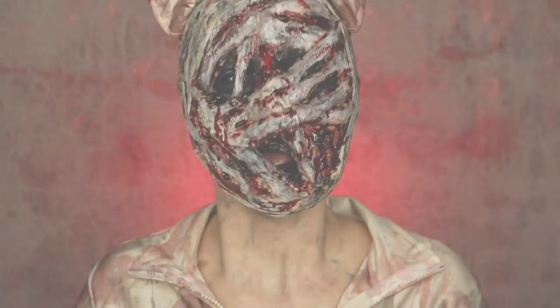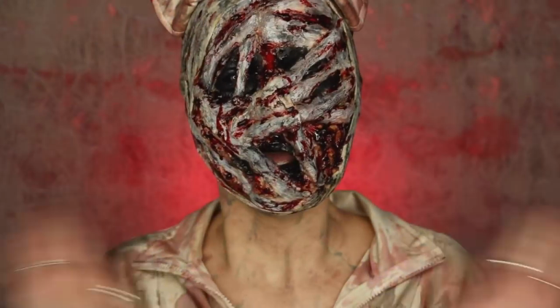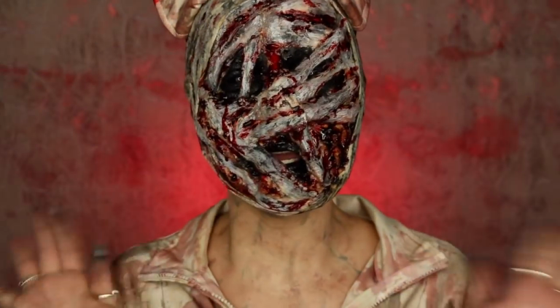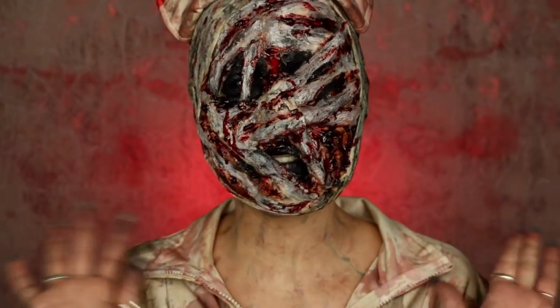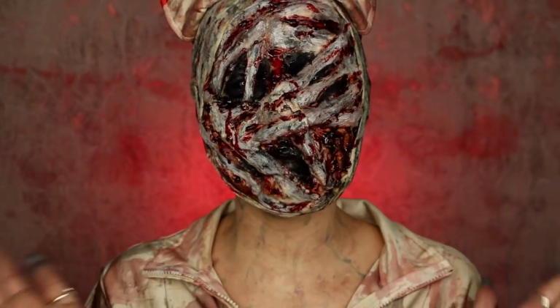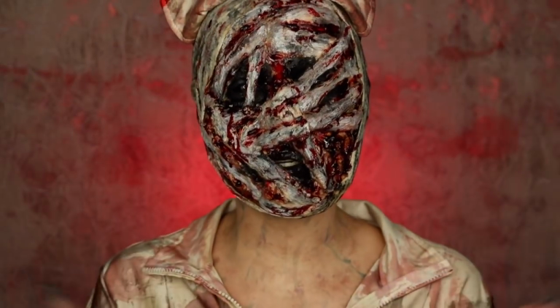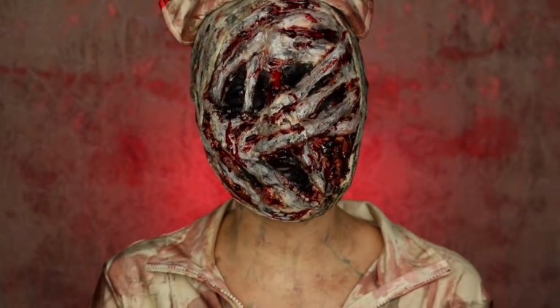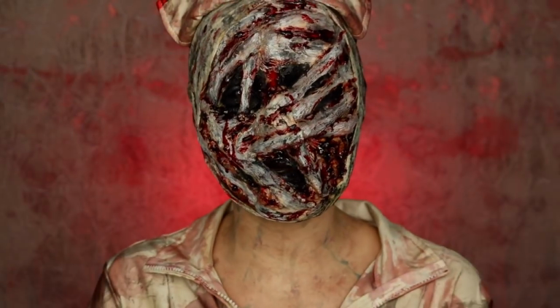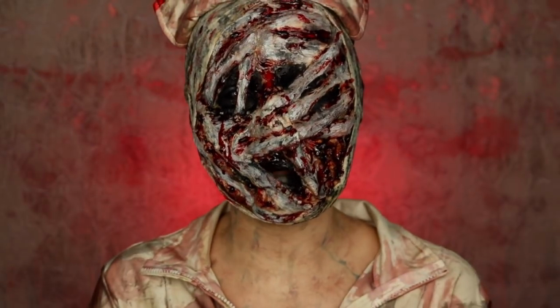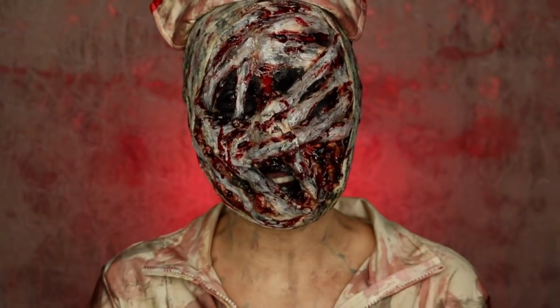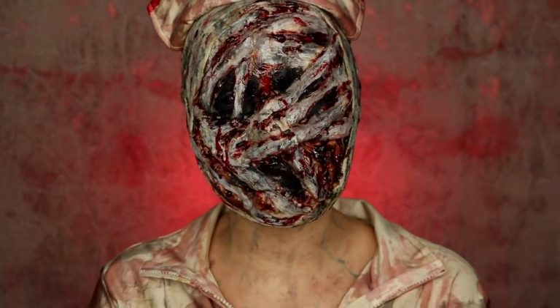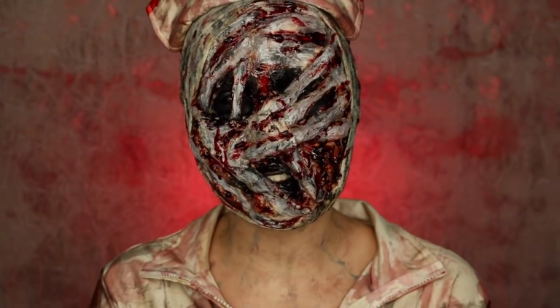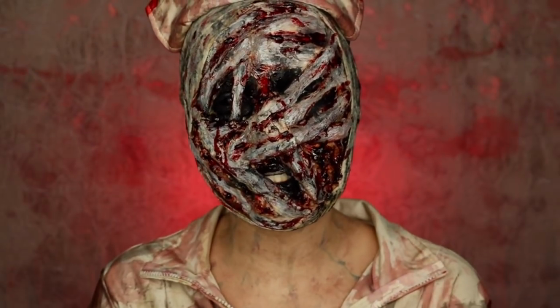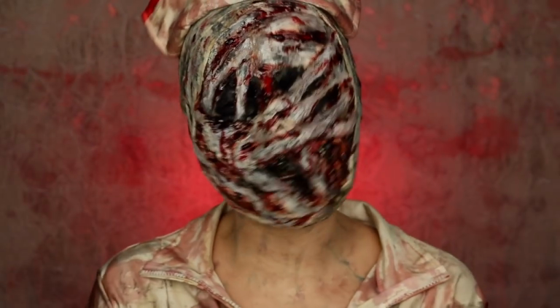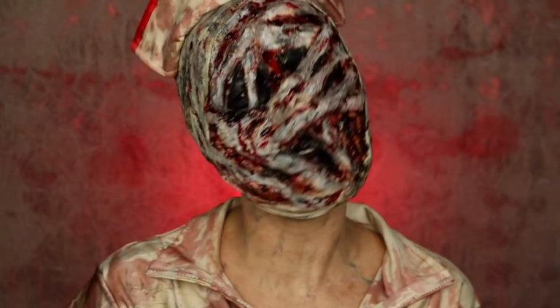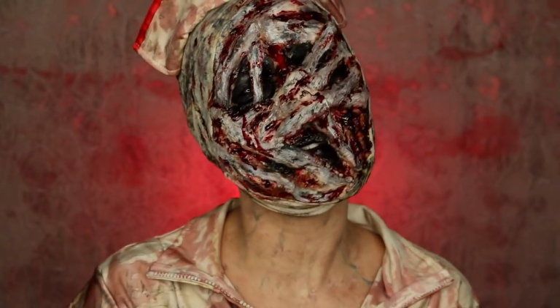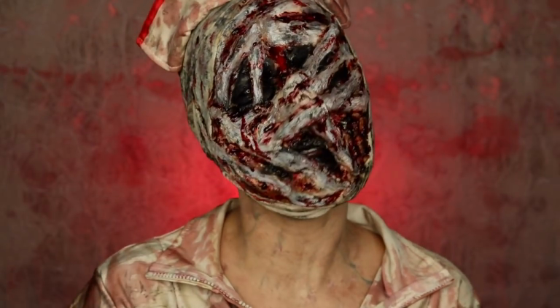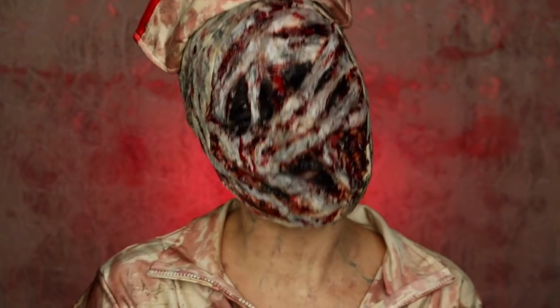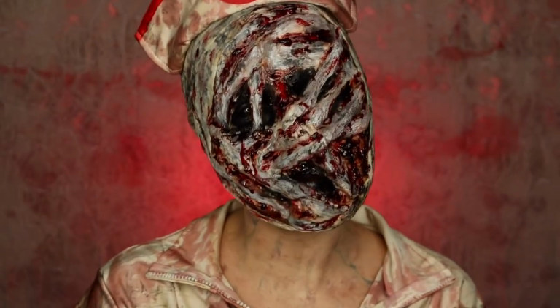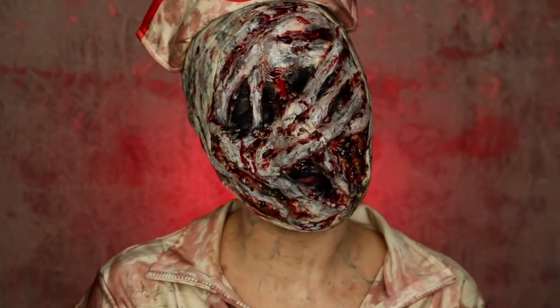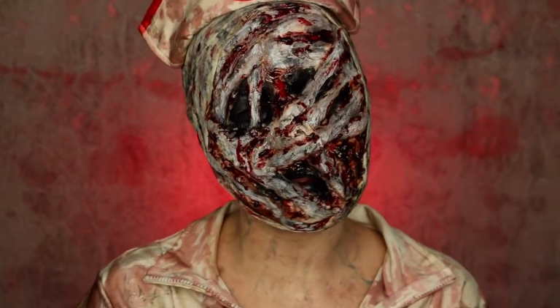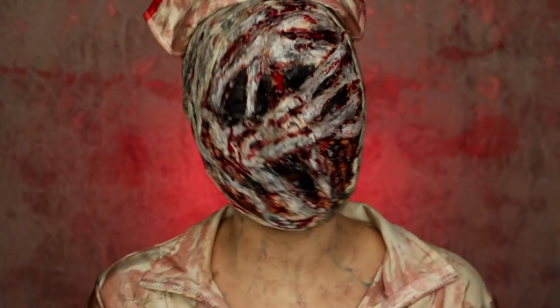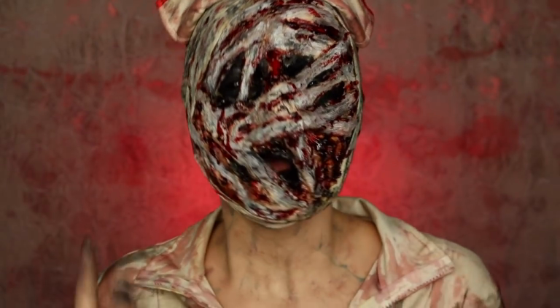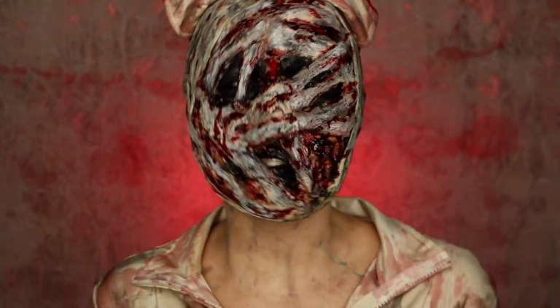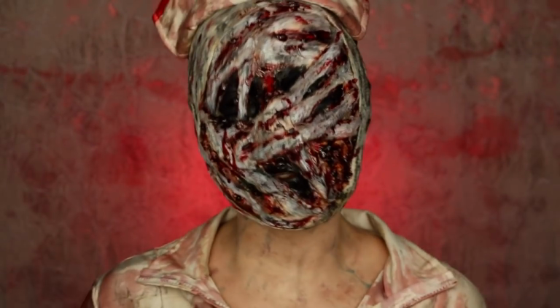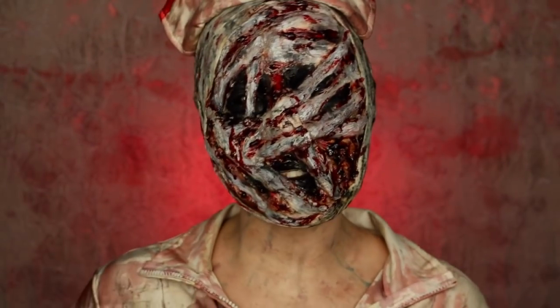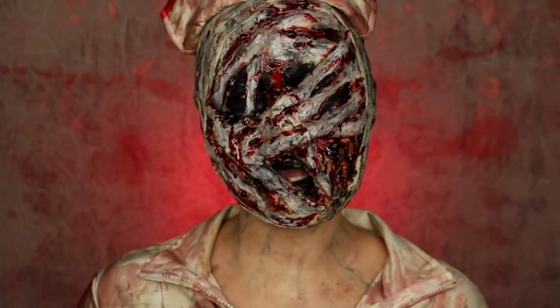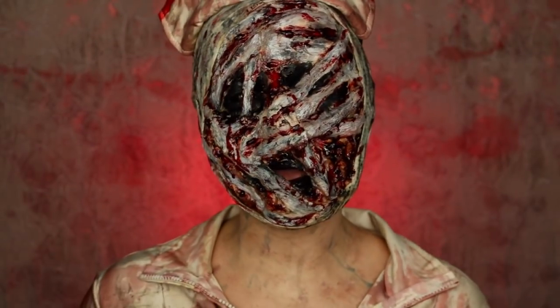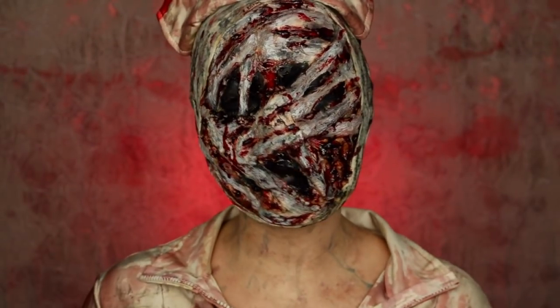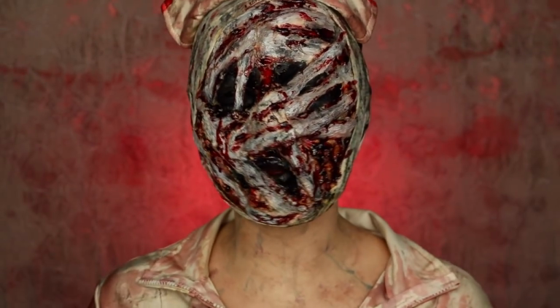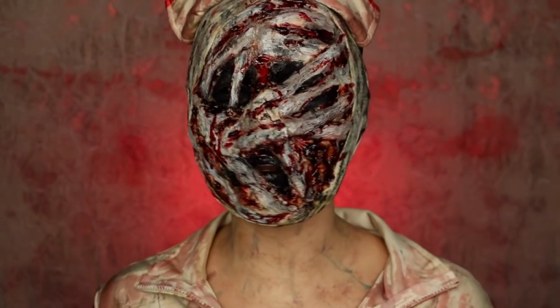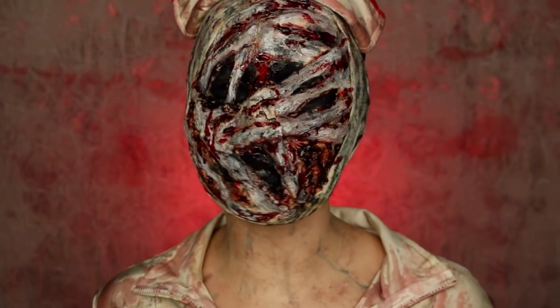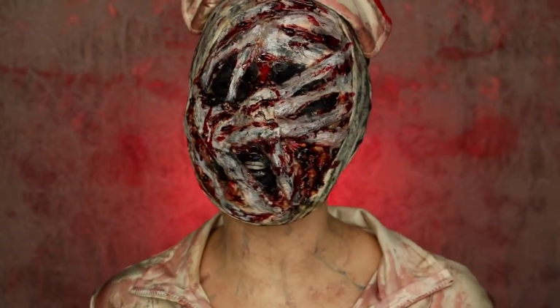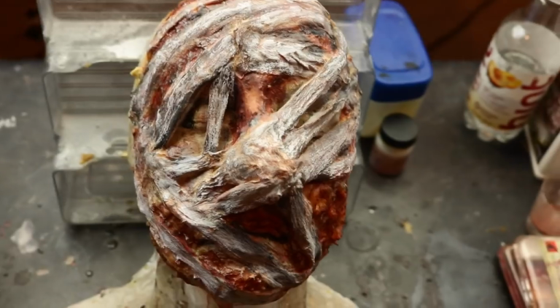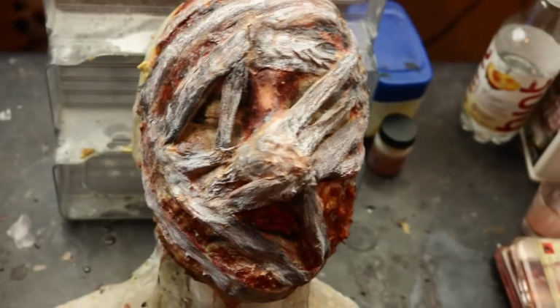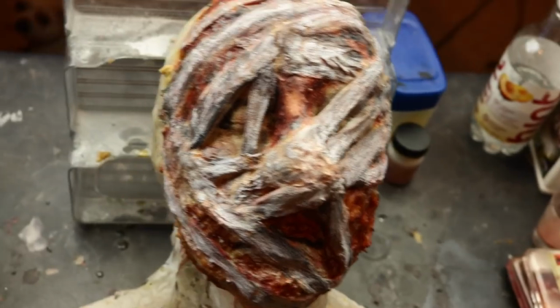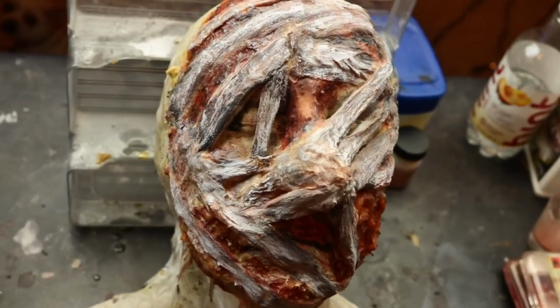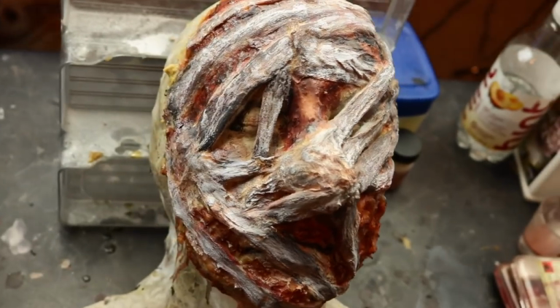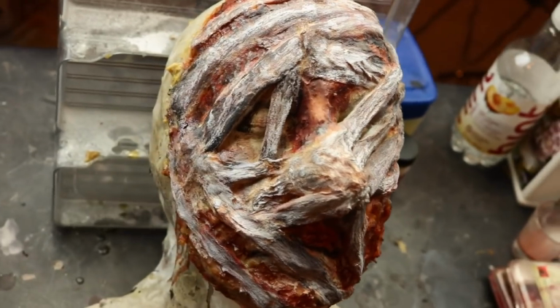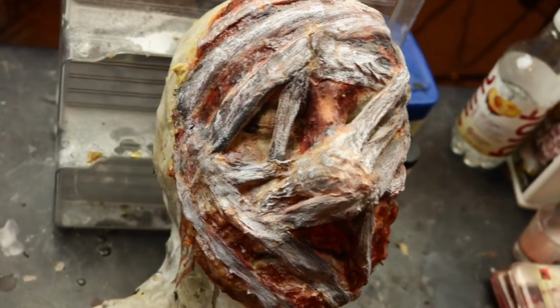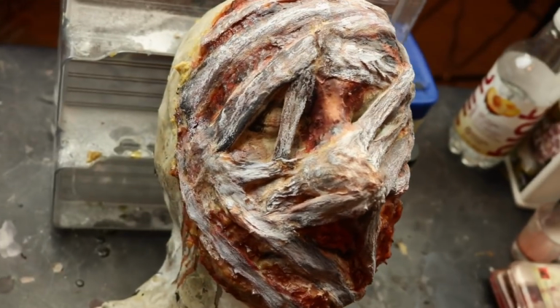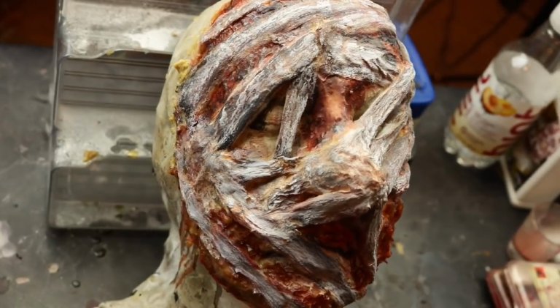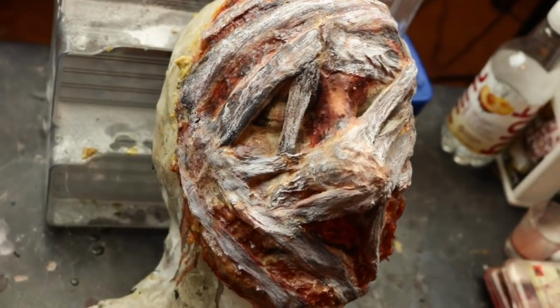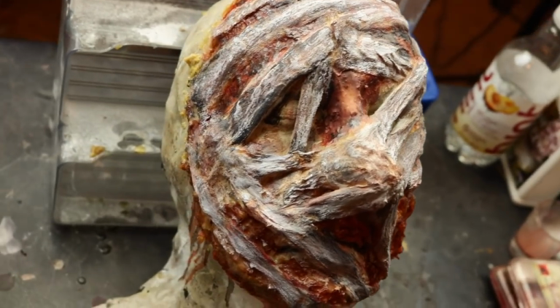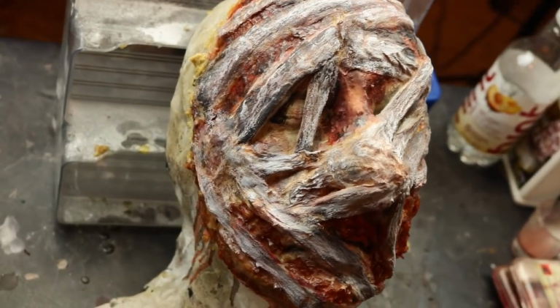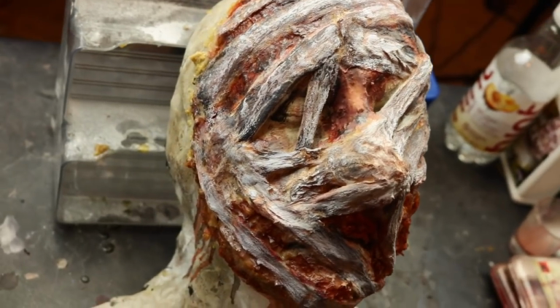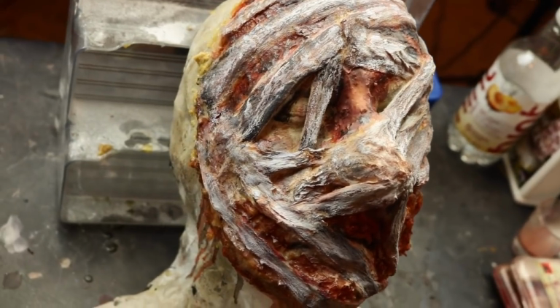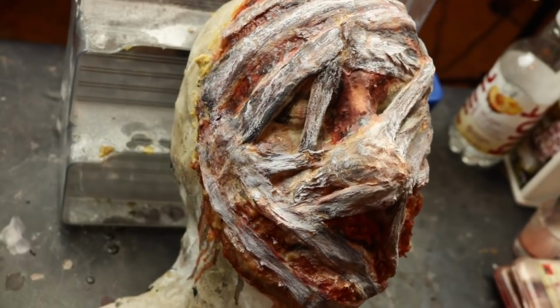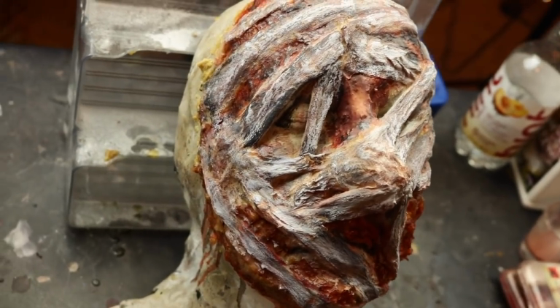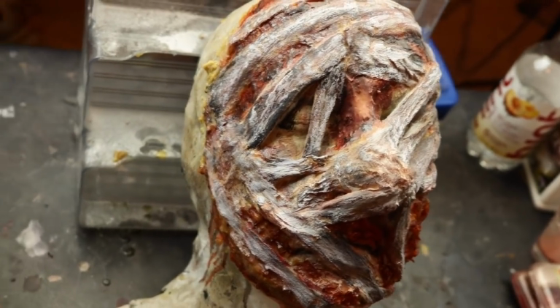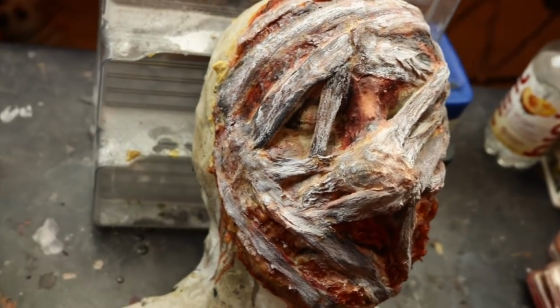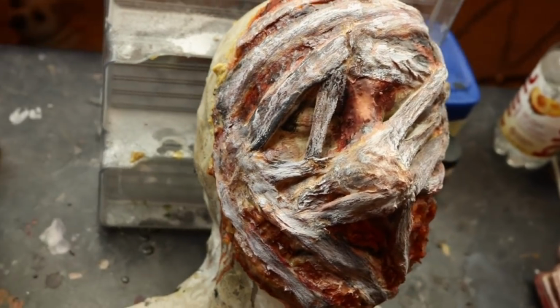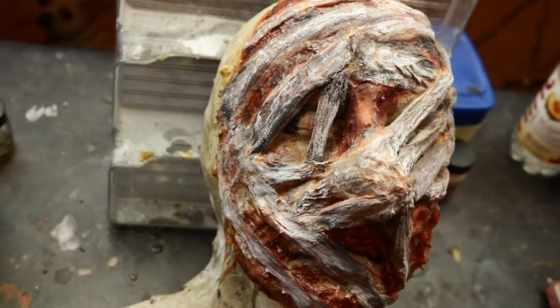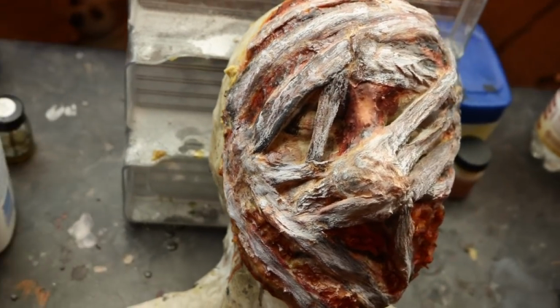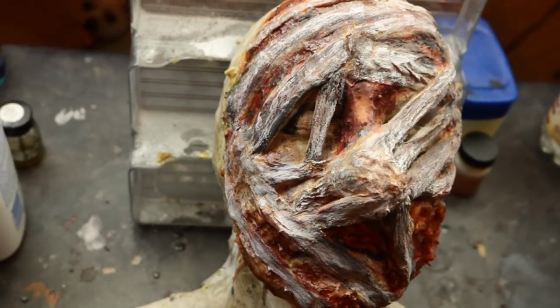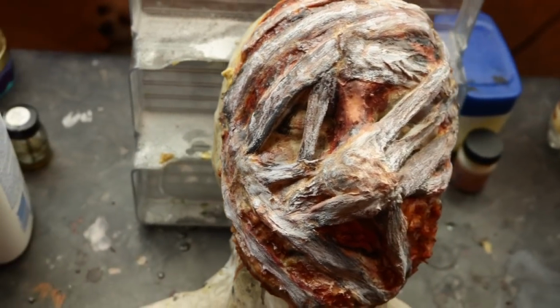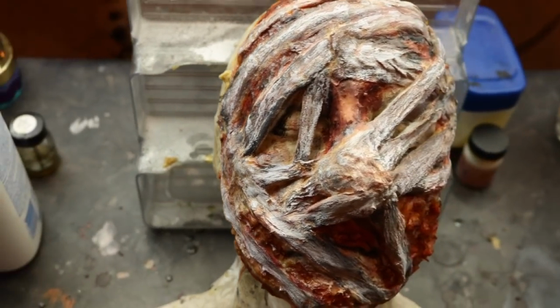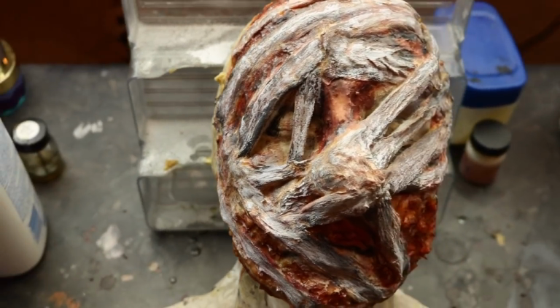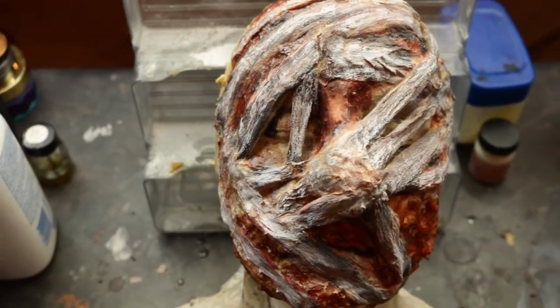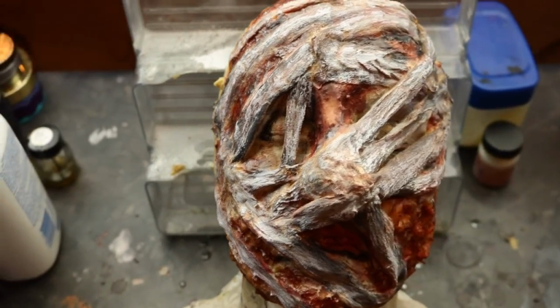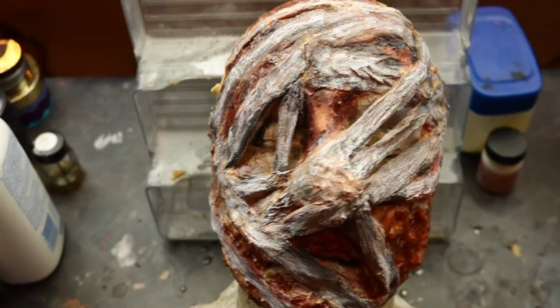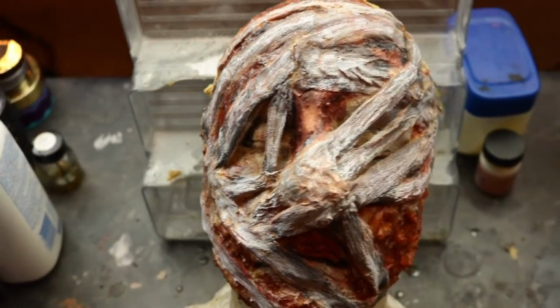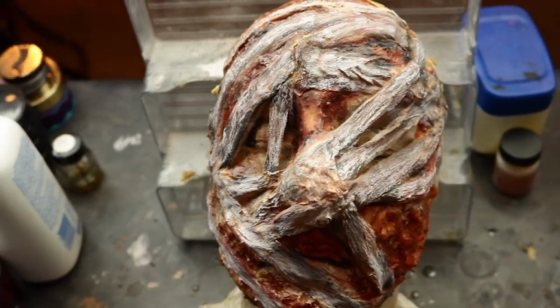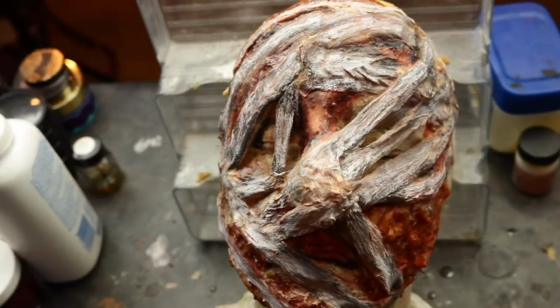Hey folks, welcome back to my channel. If you're new here, welcome. So today I'm going to be showing you guys how you can achieve this Silent Hill Nurse makeup and prosthetic.